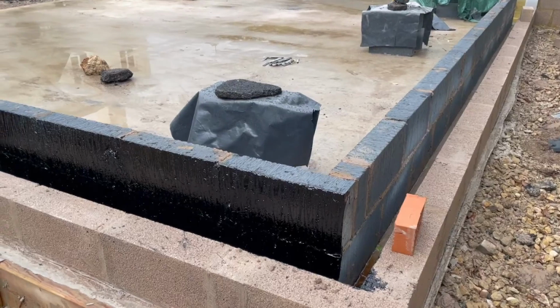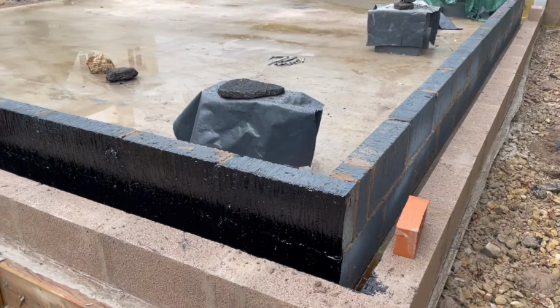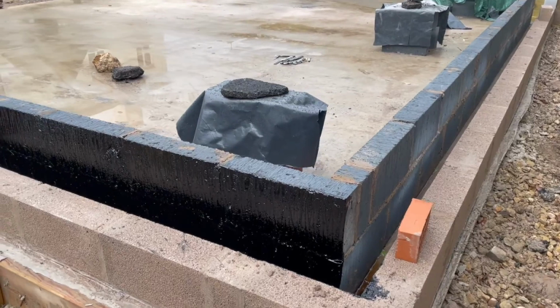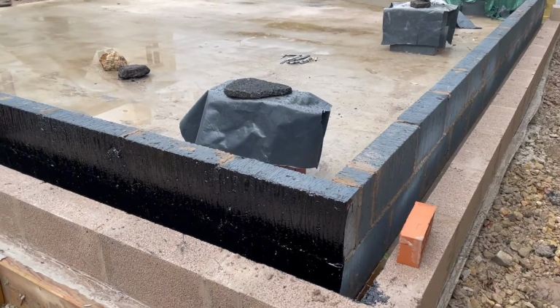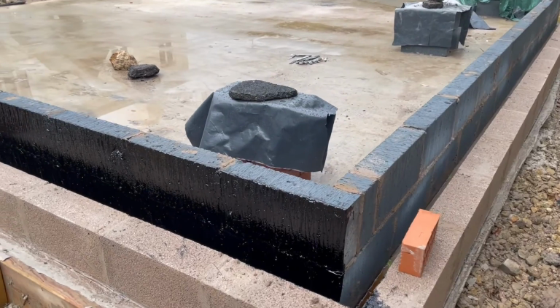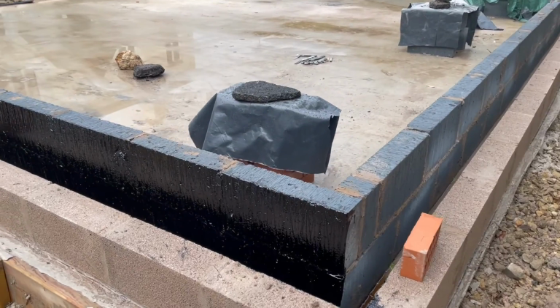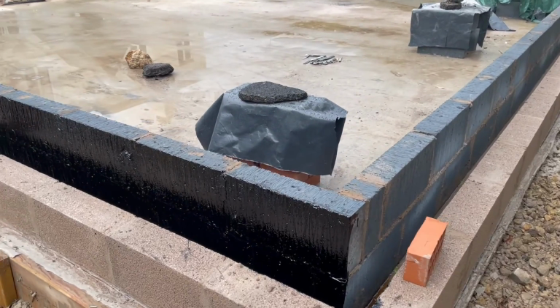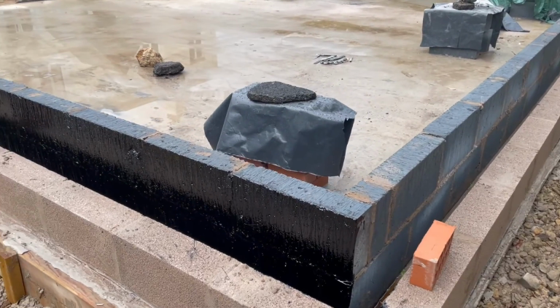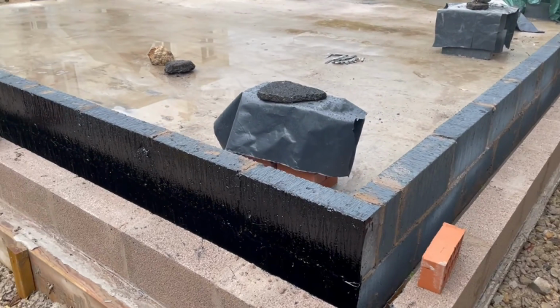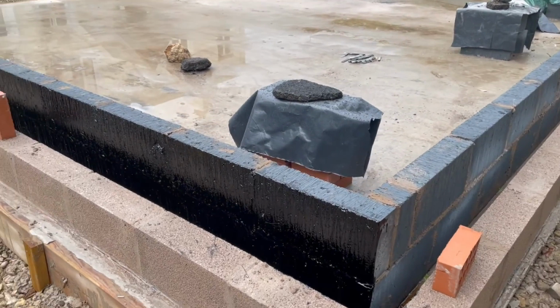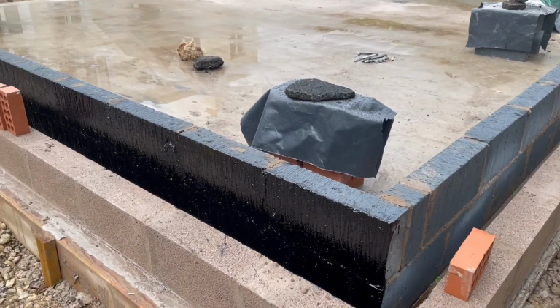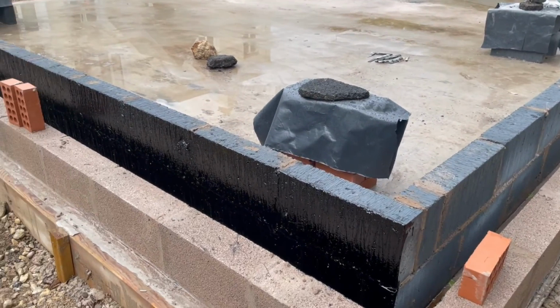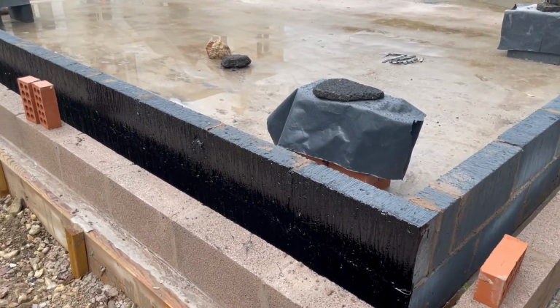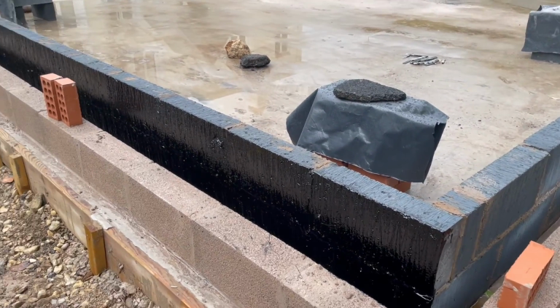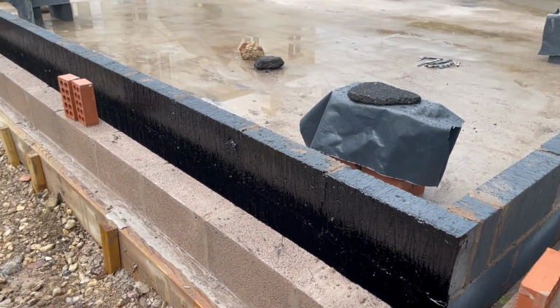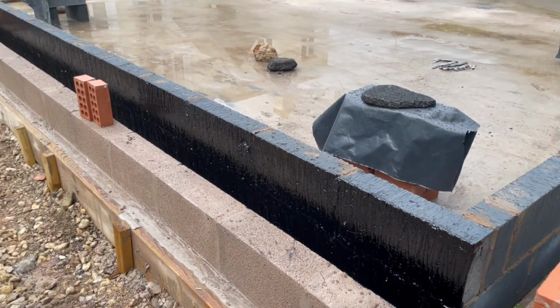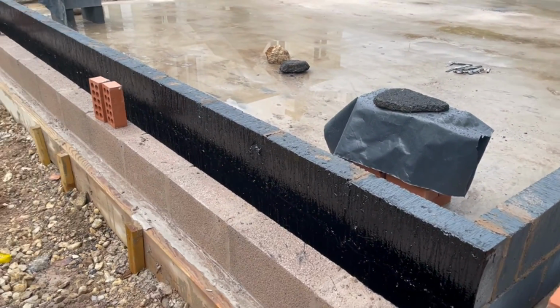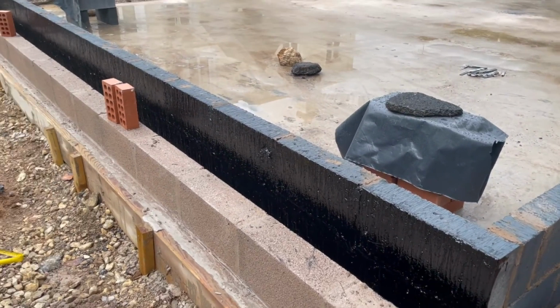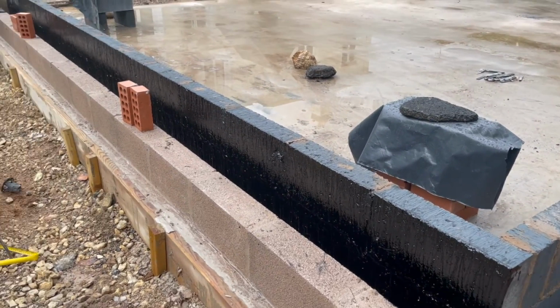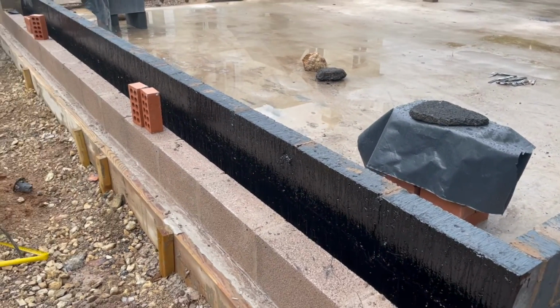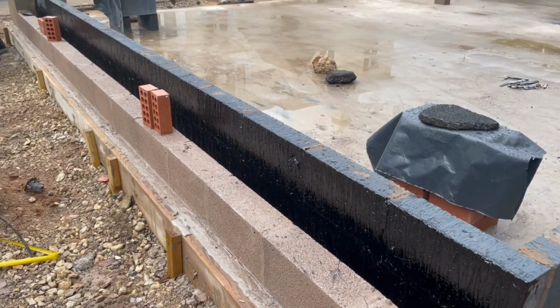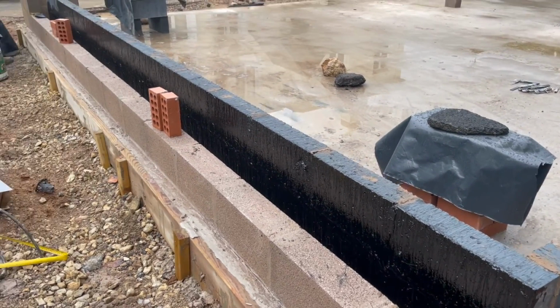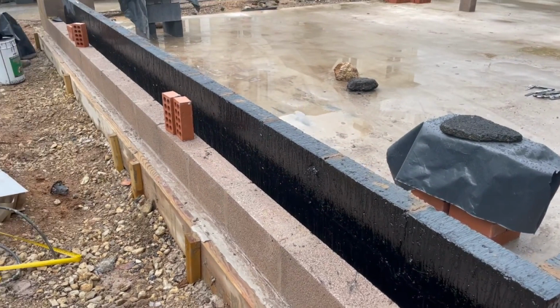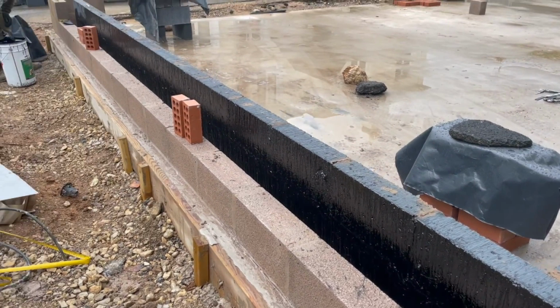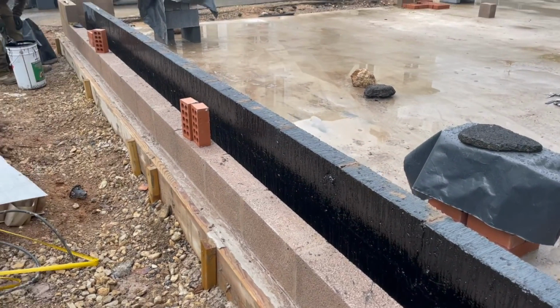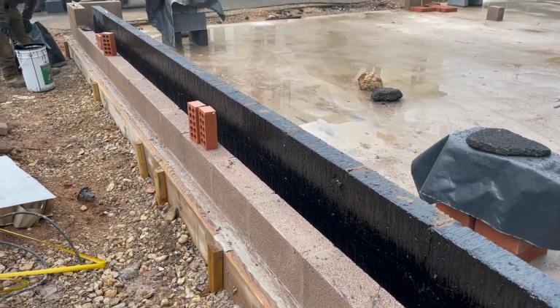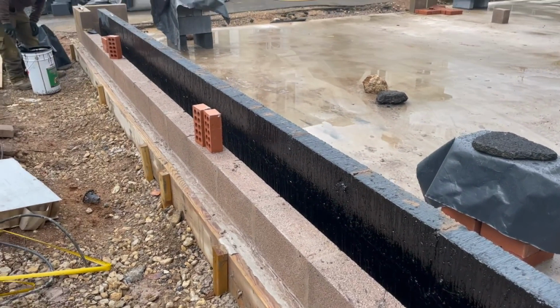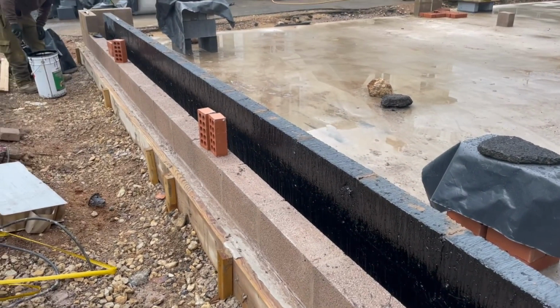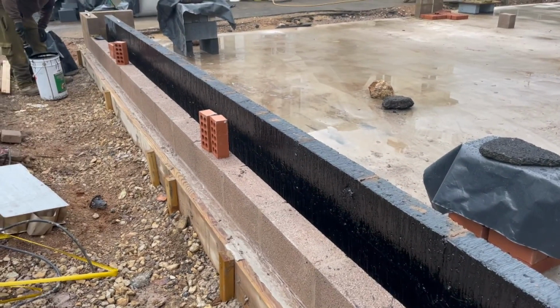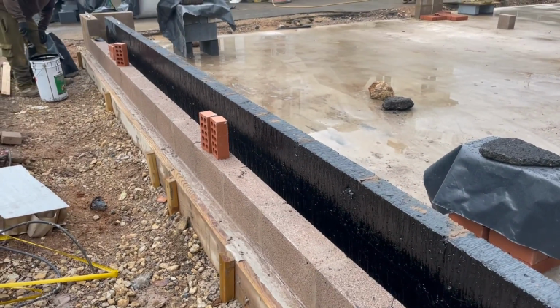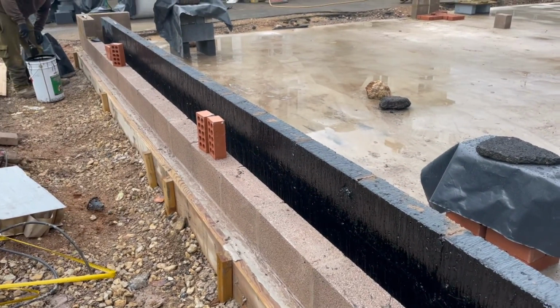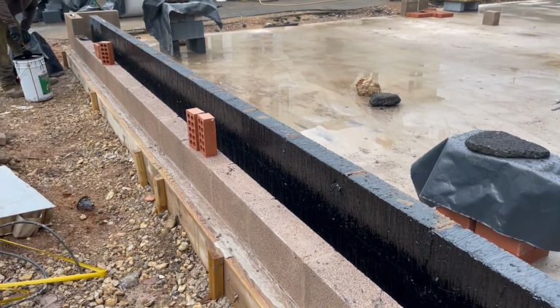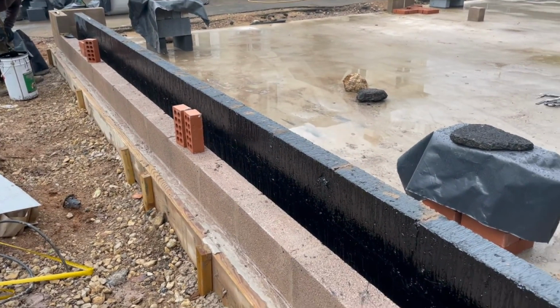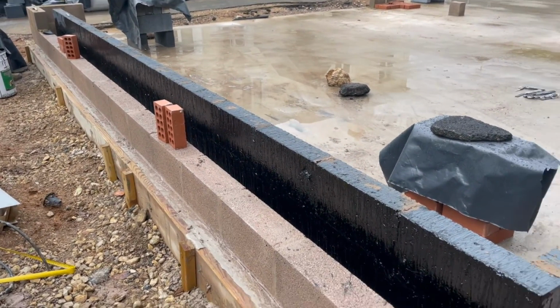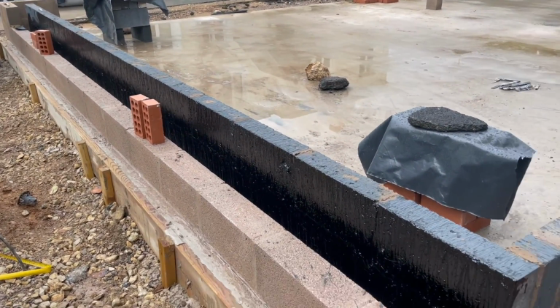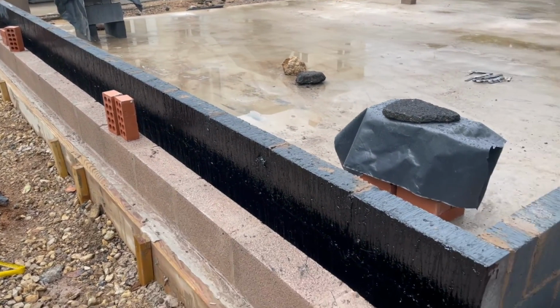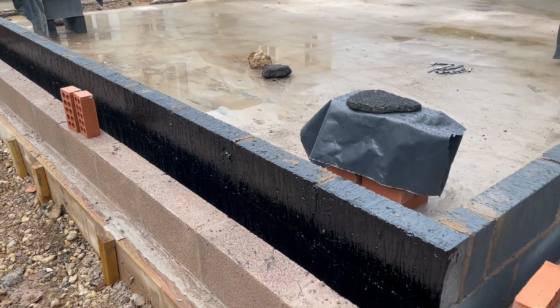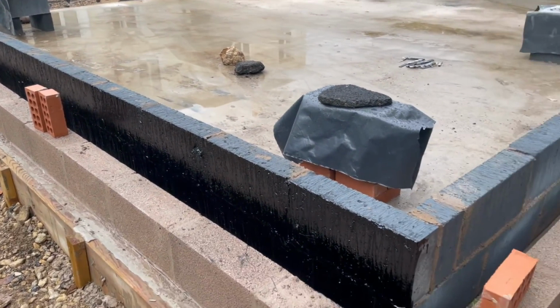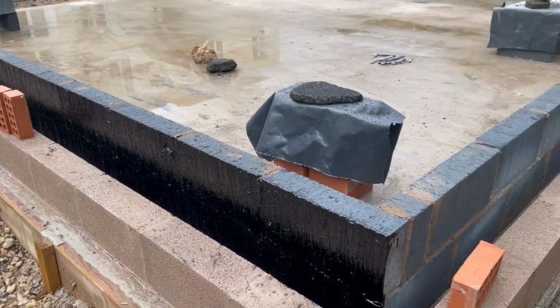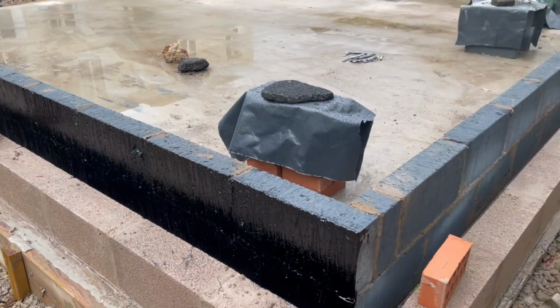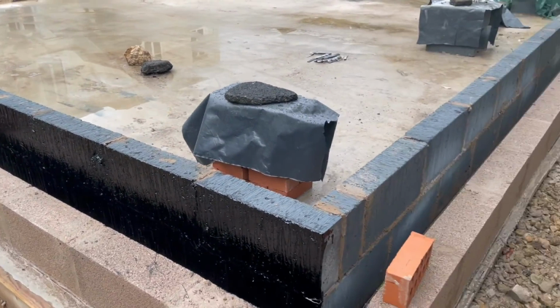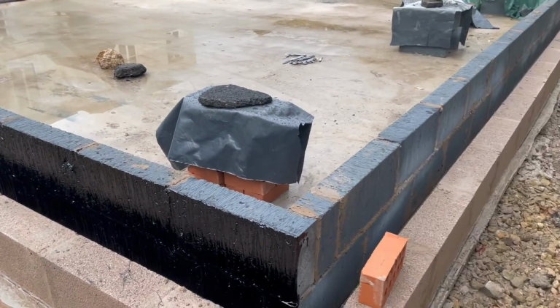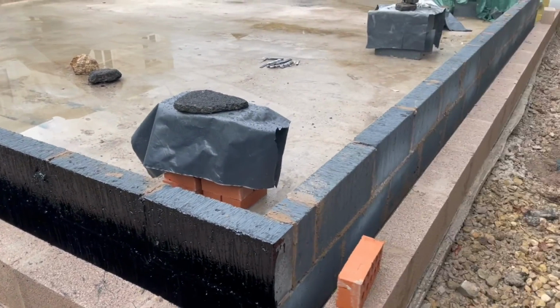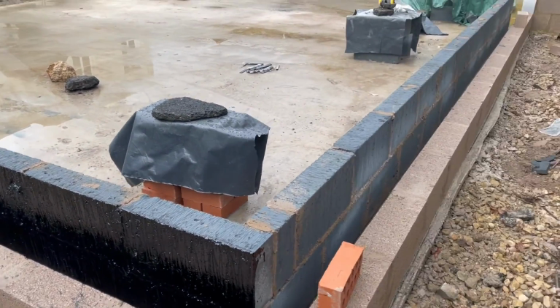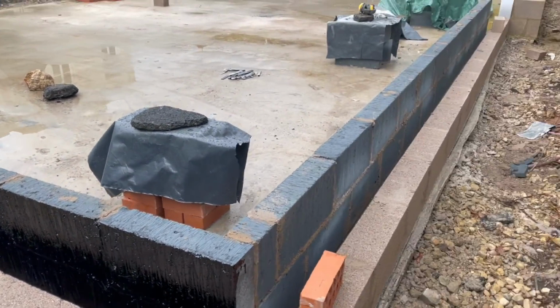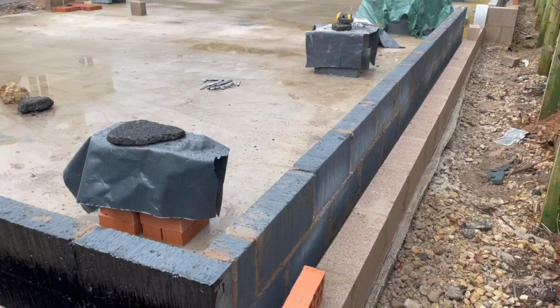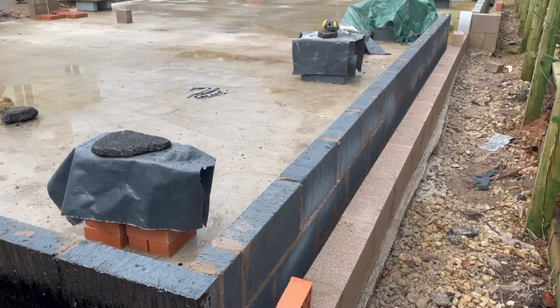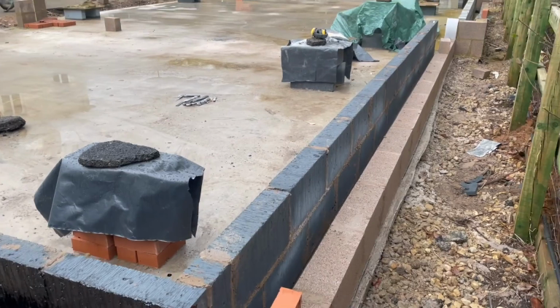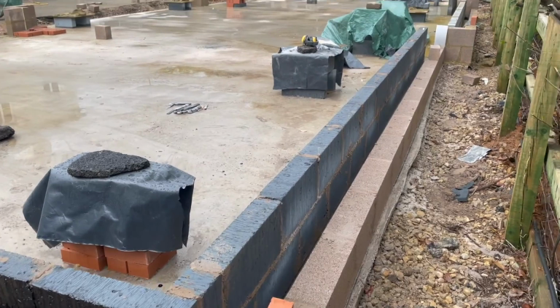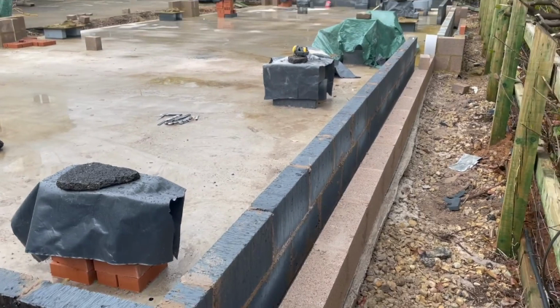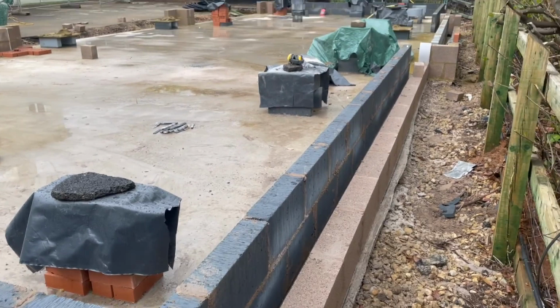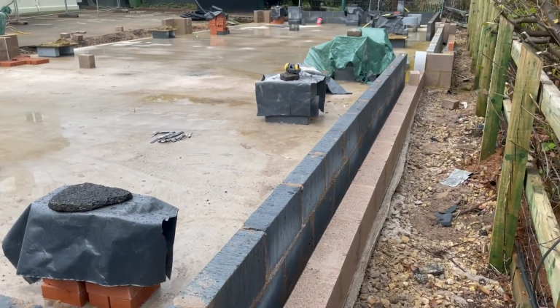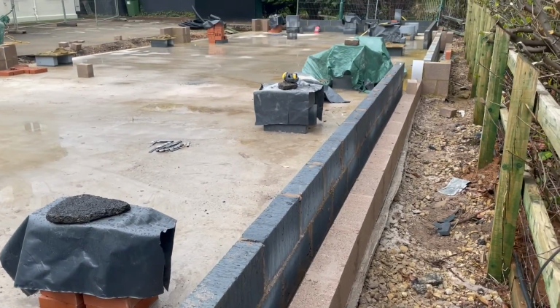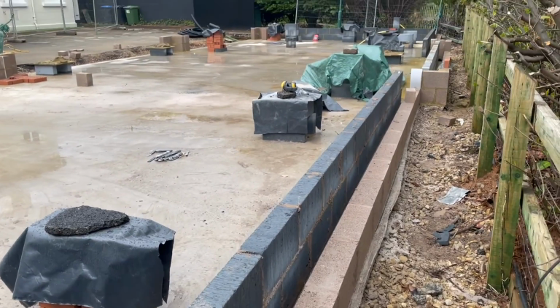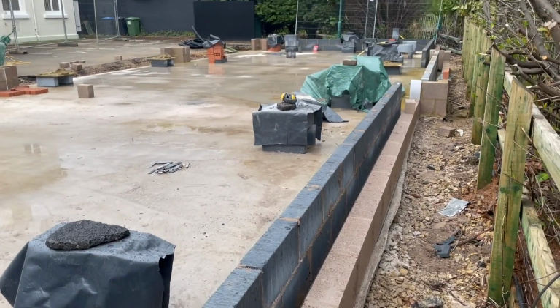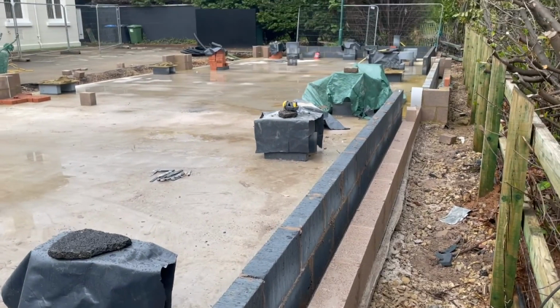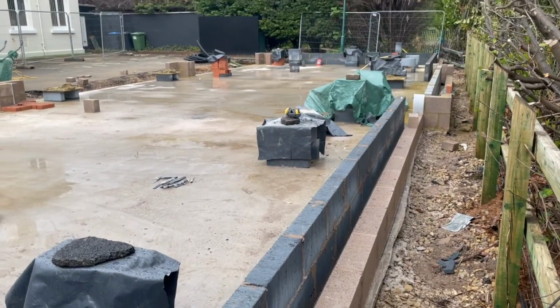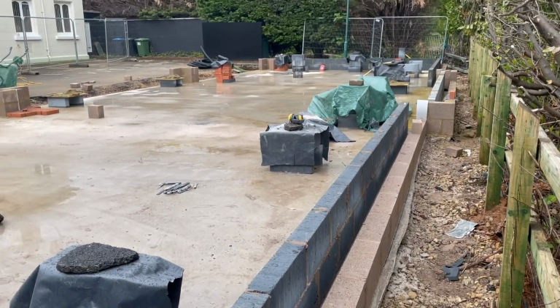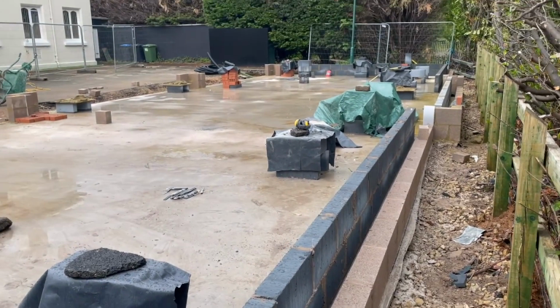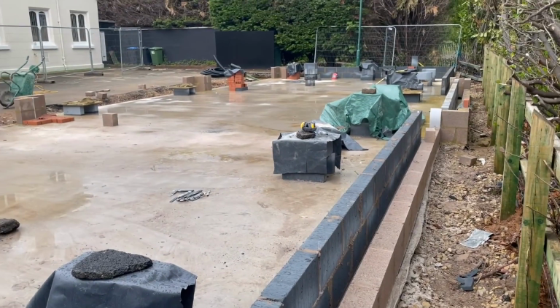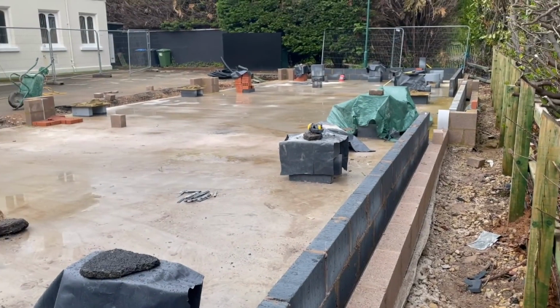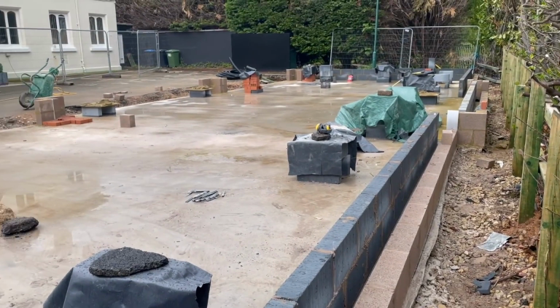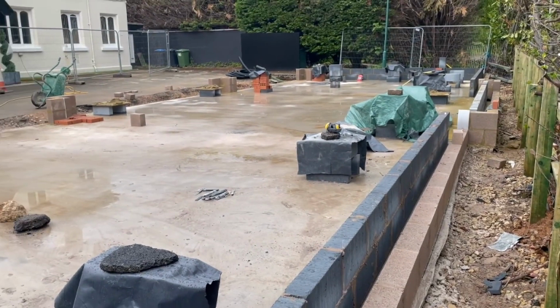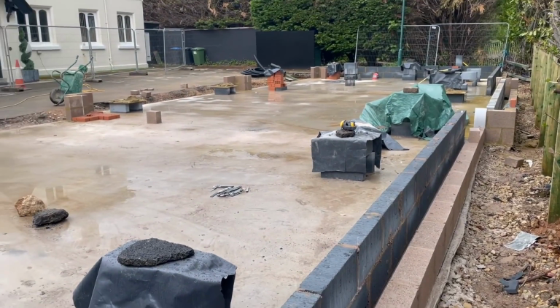As you can see, the bitumen is going all the way up until the roof level.